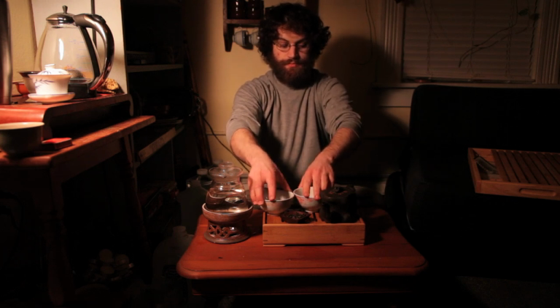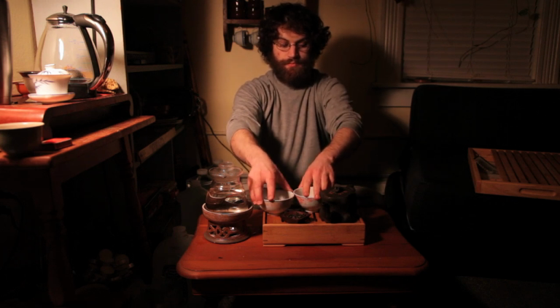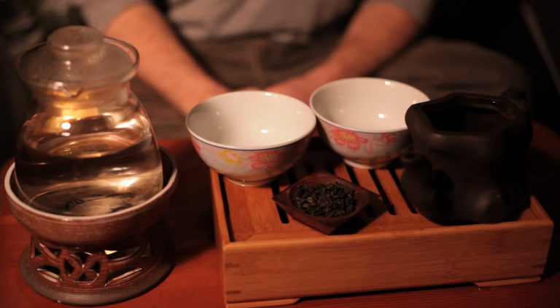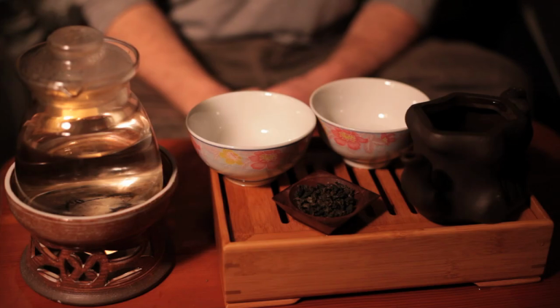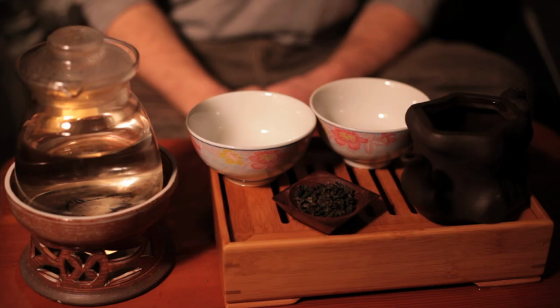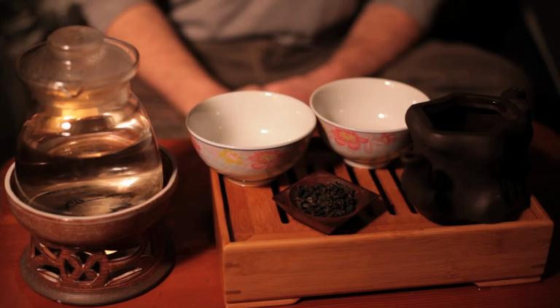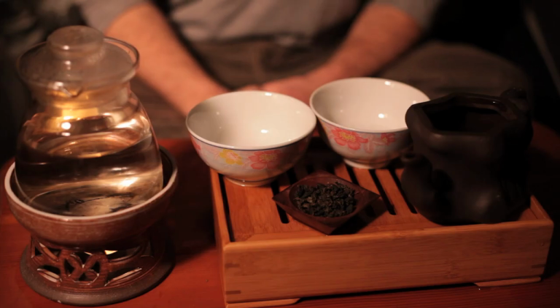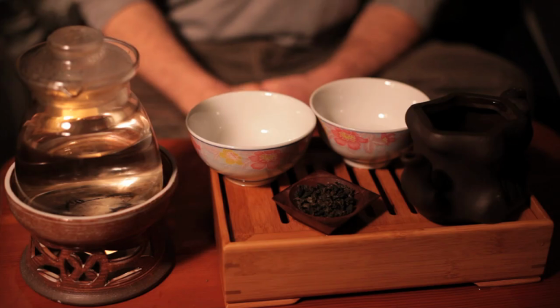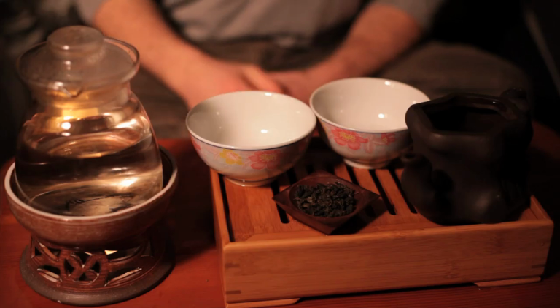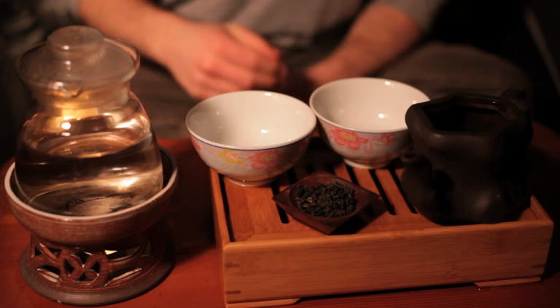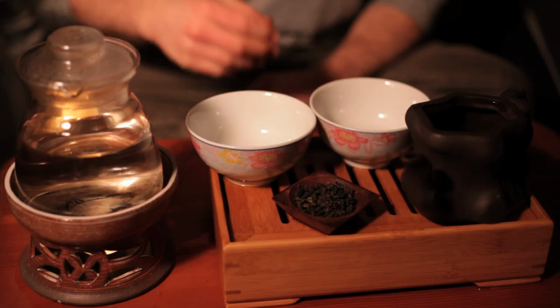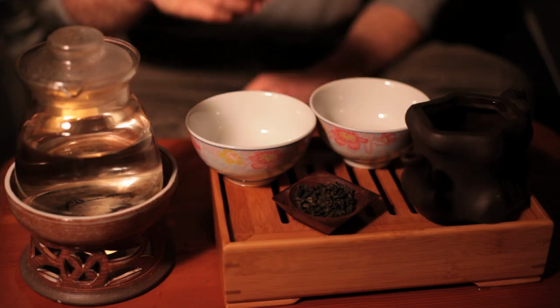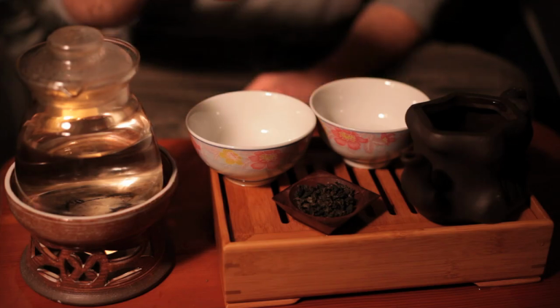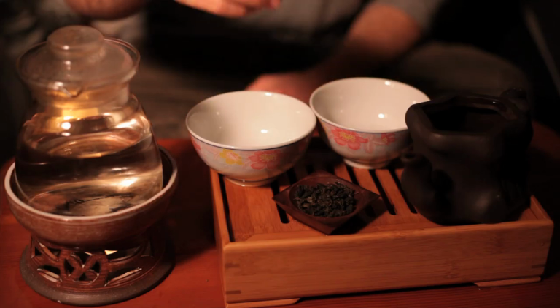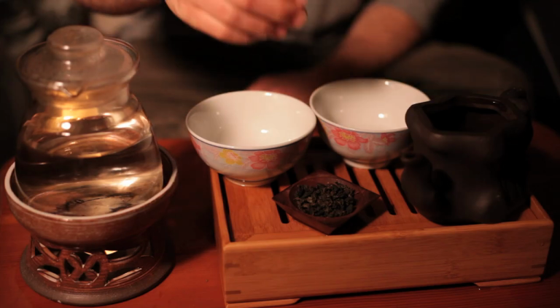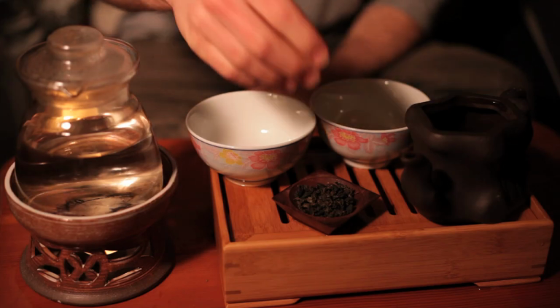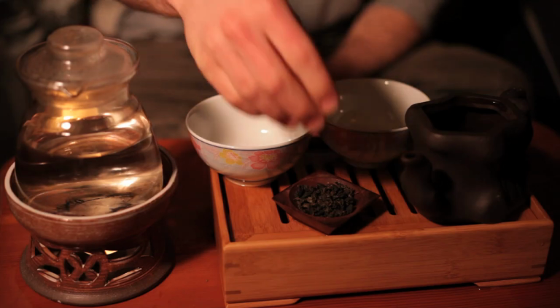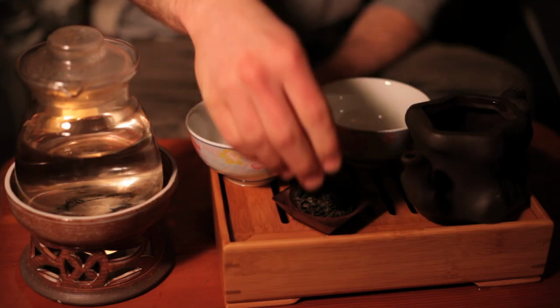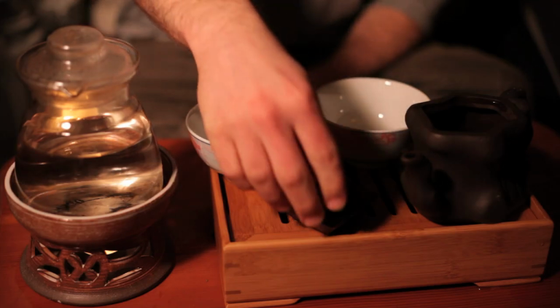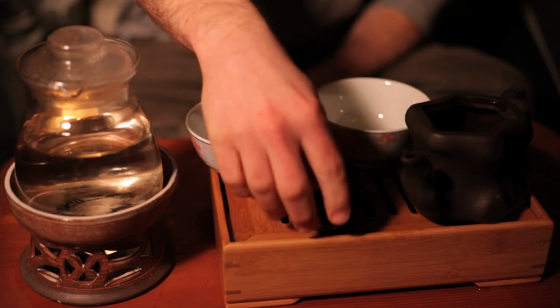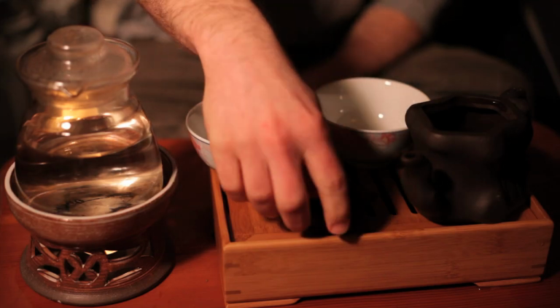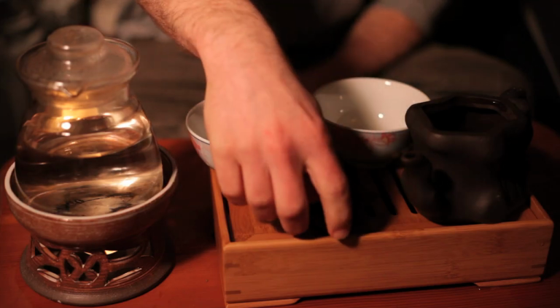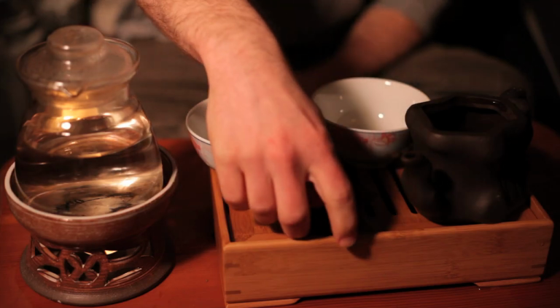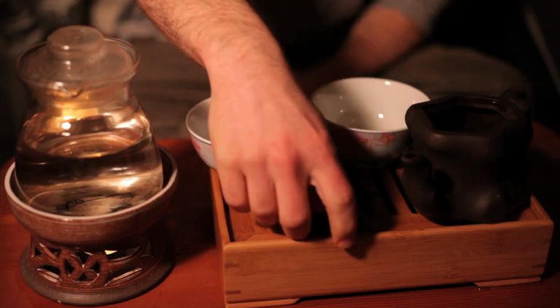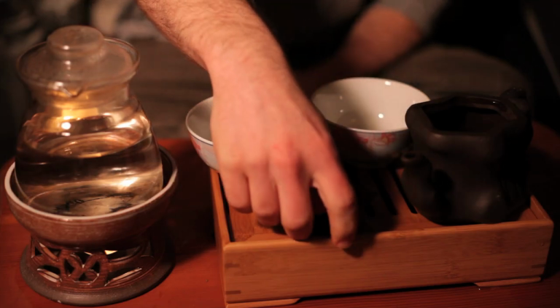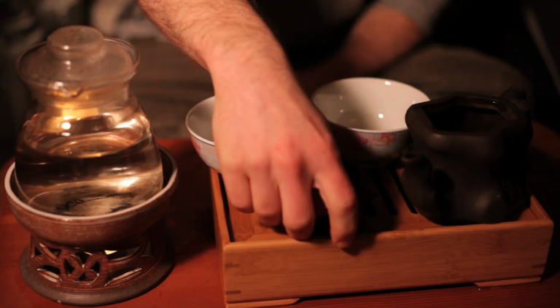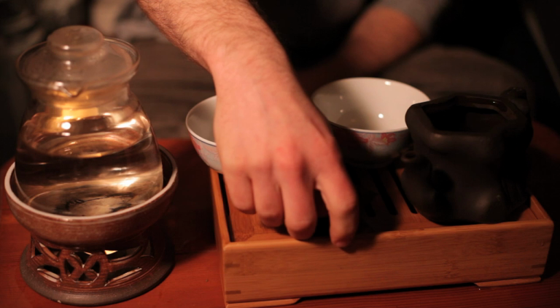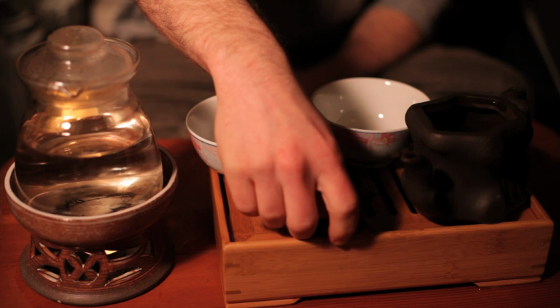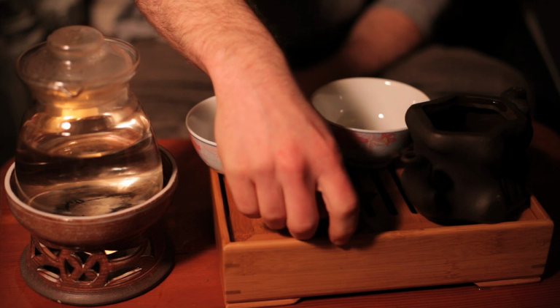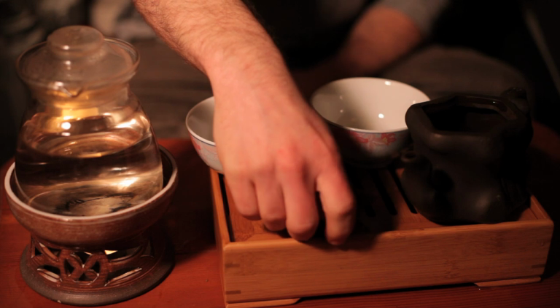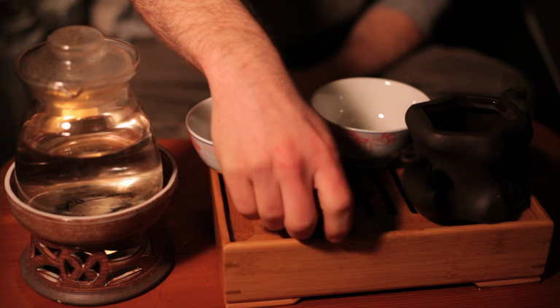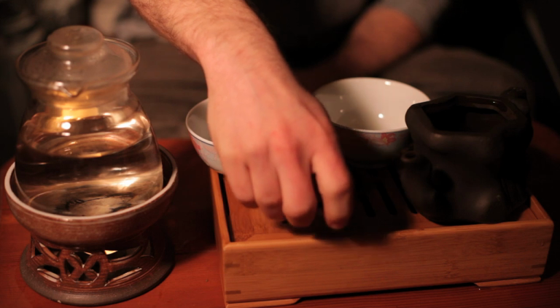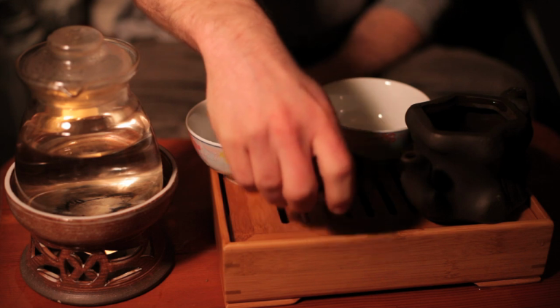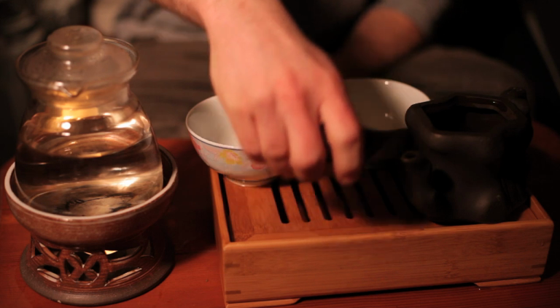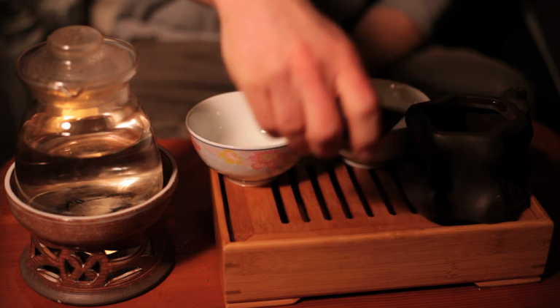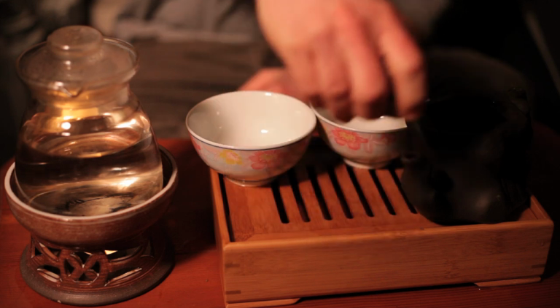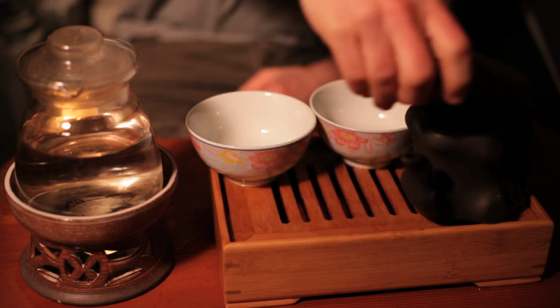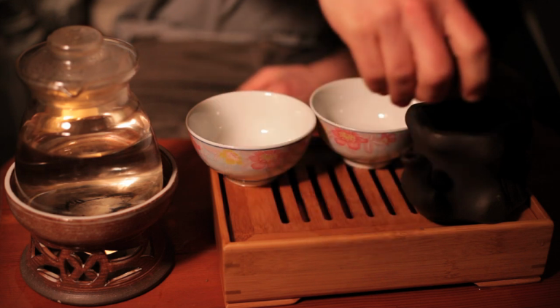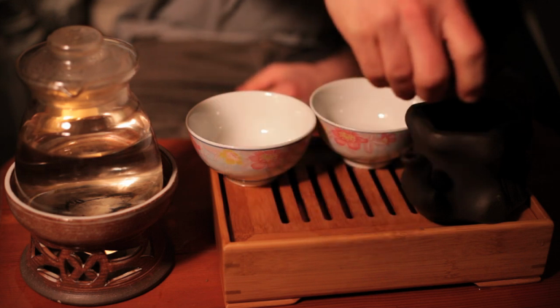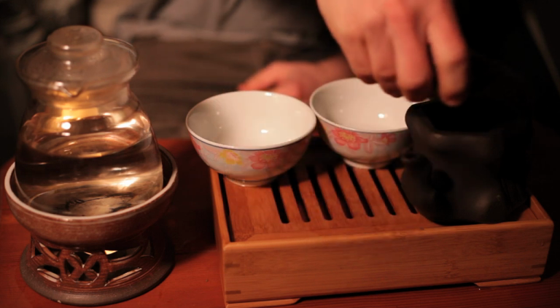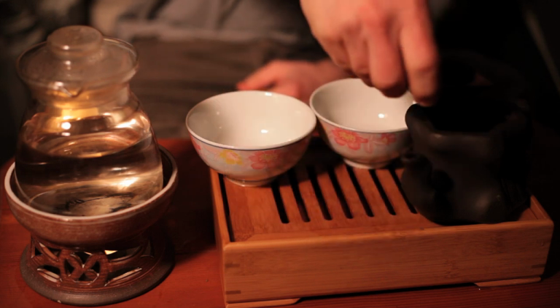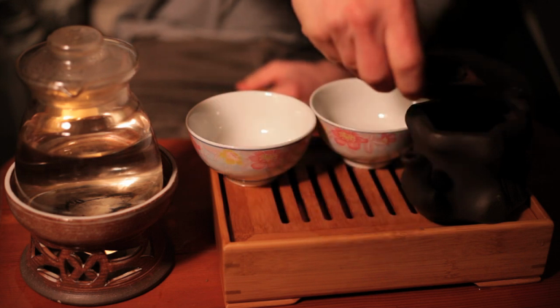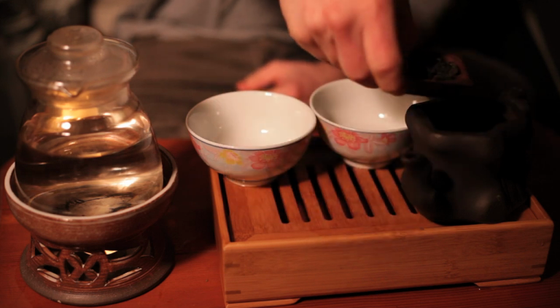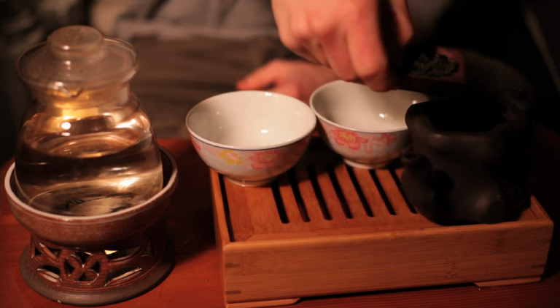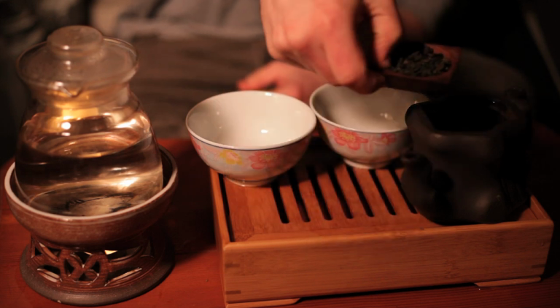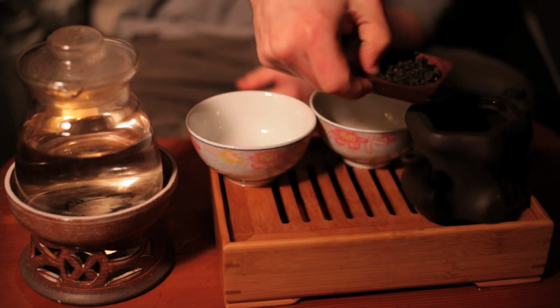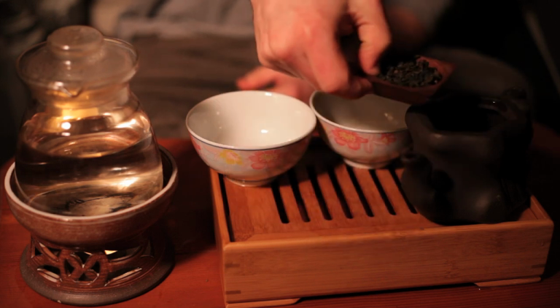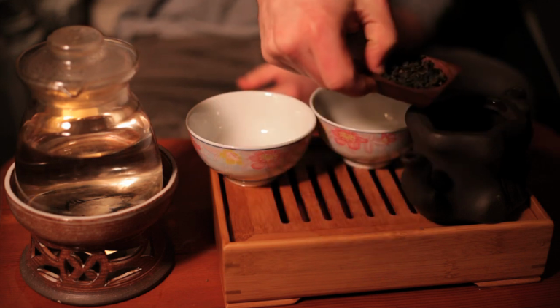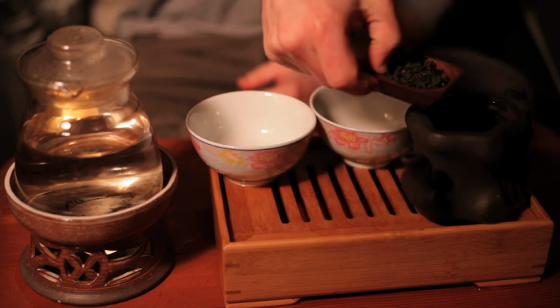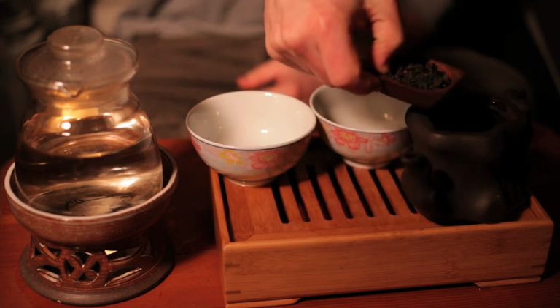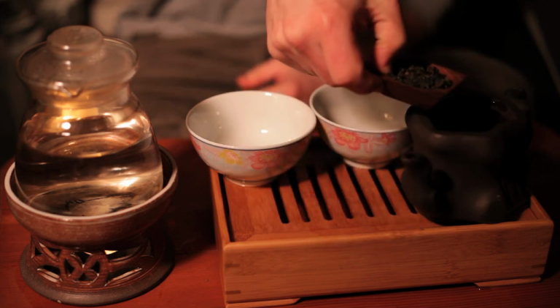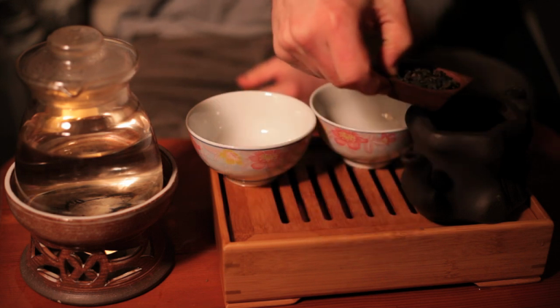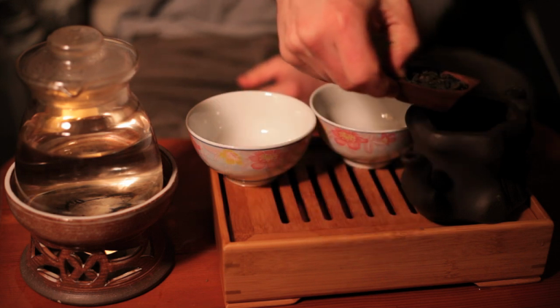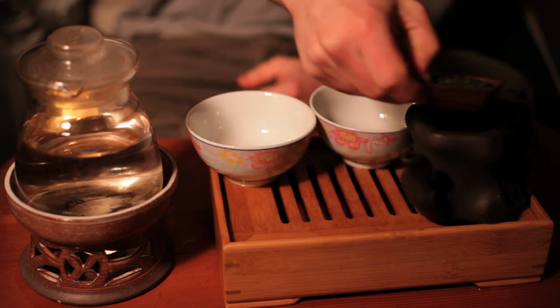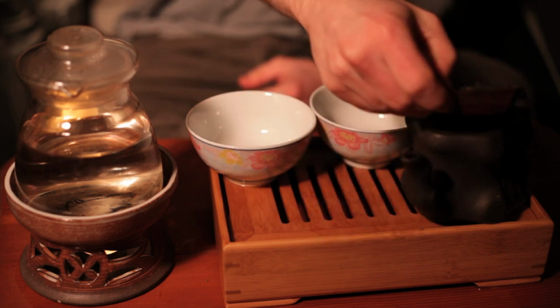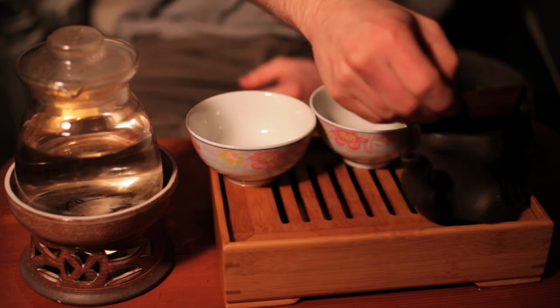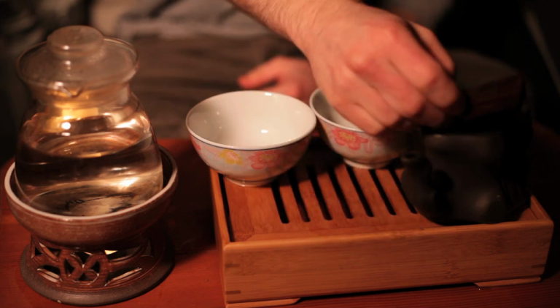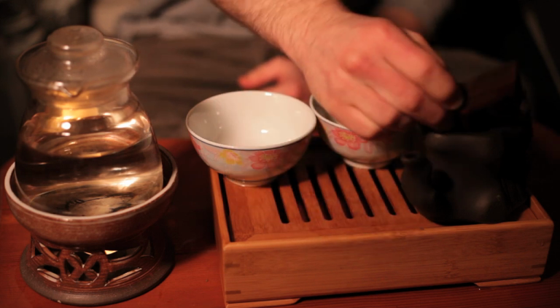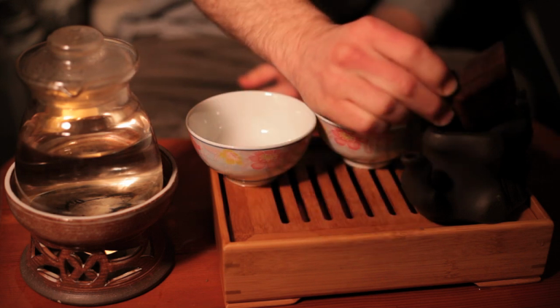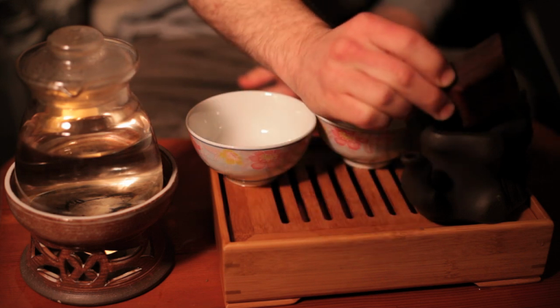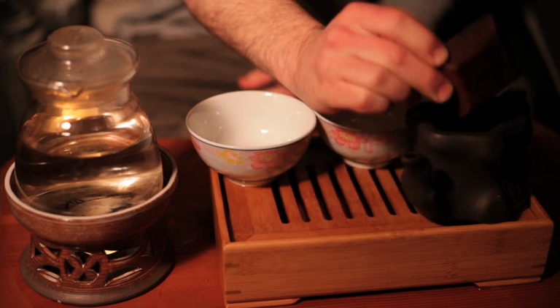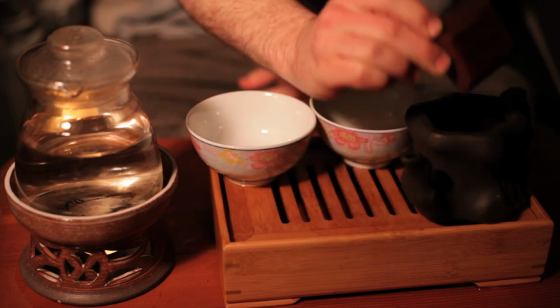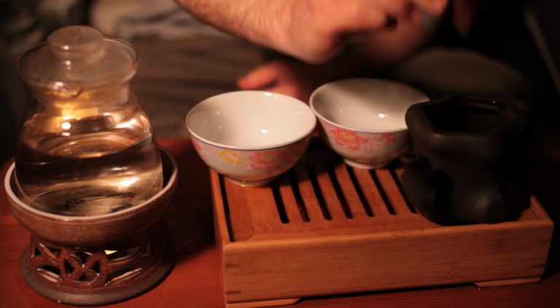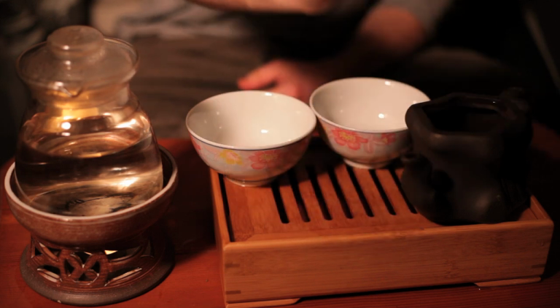After your teapot has warmed up, you can pour the tea leaves directly into the pot.